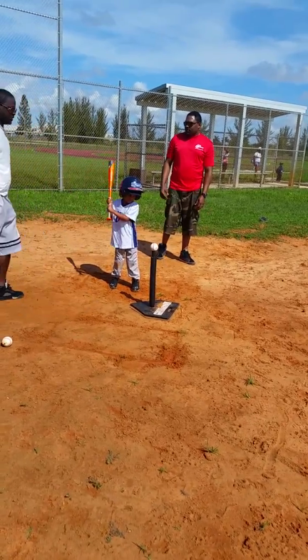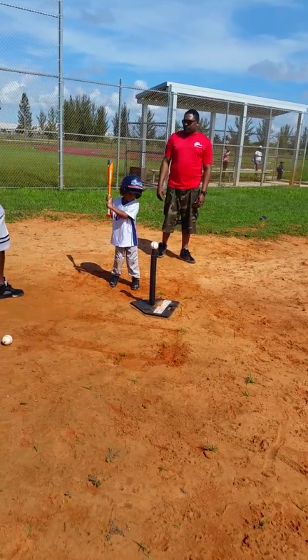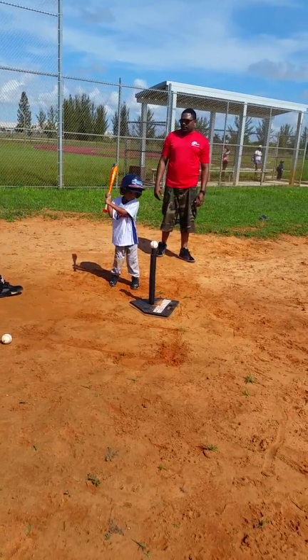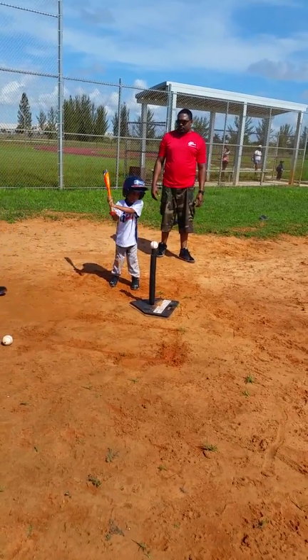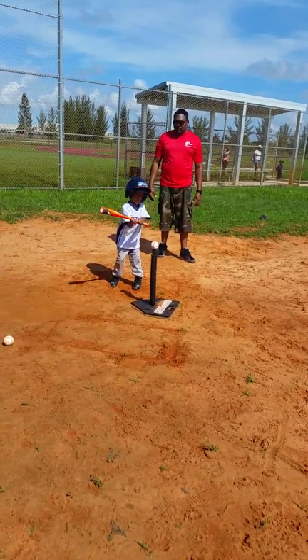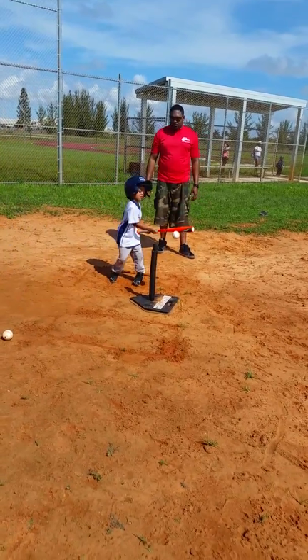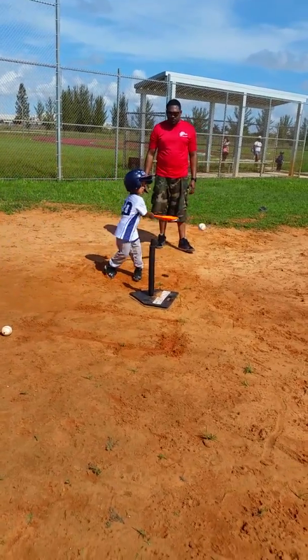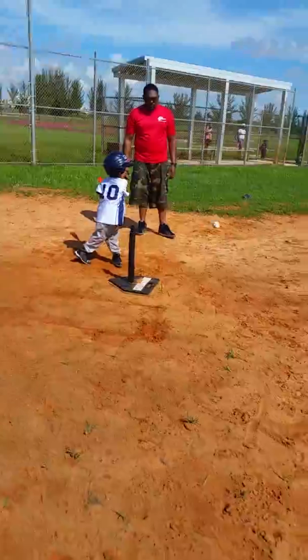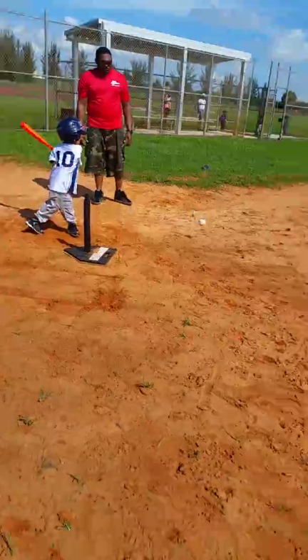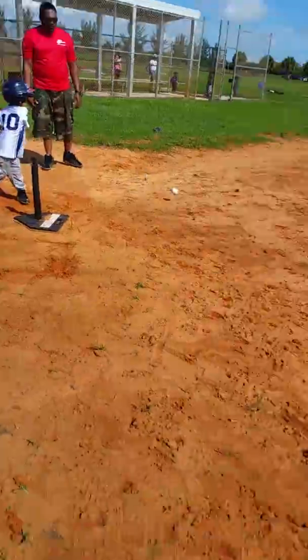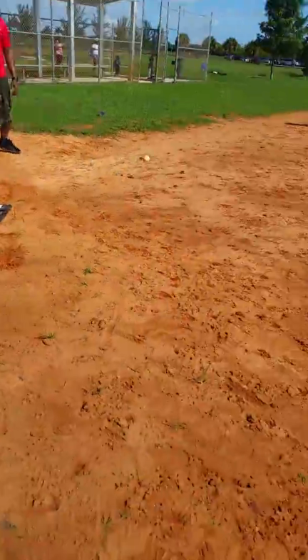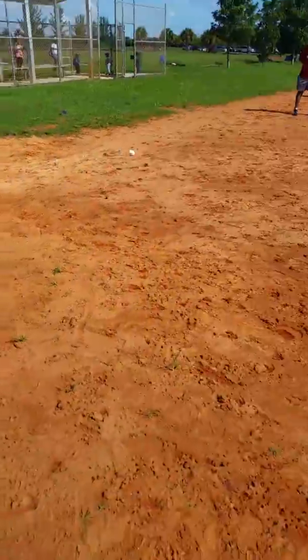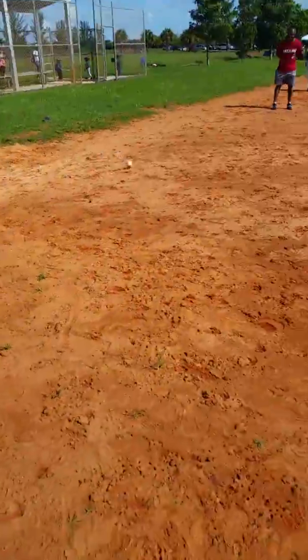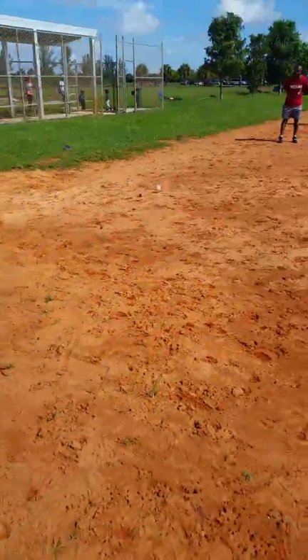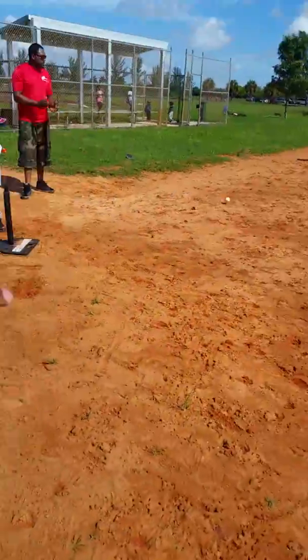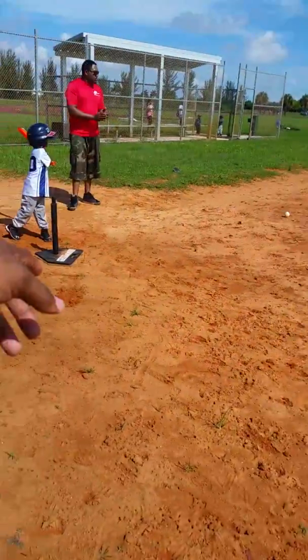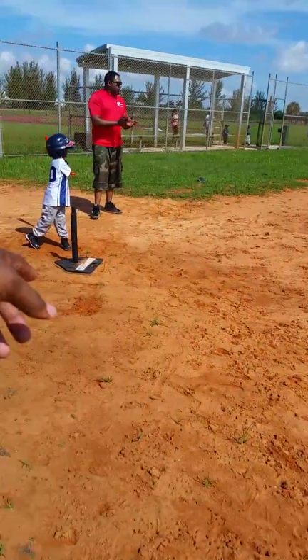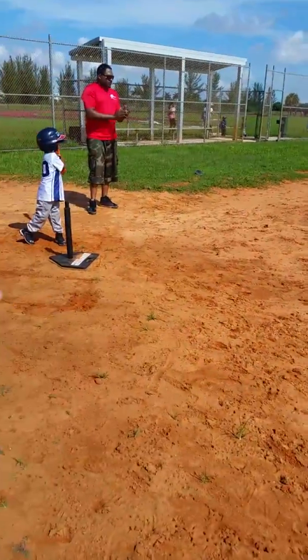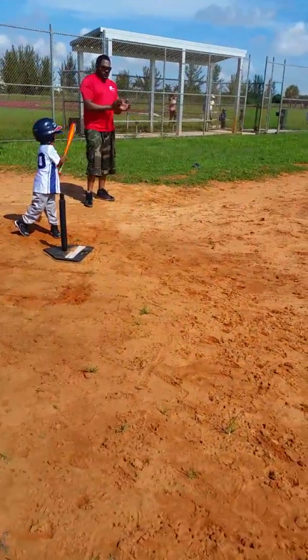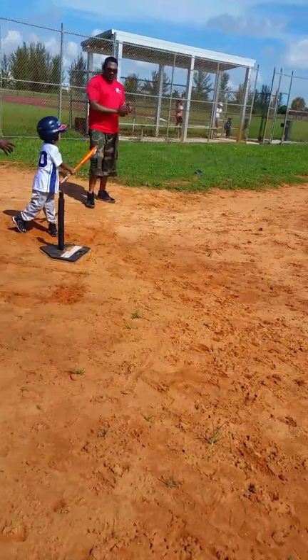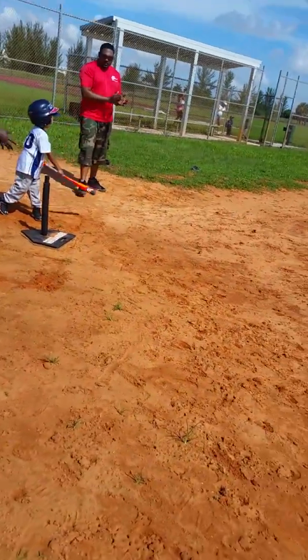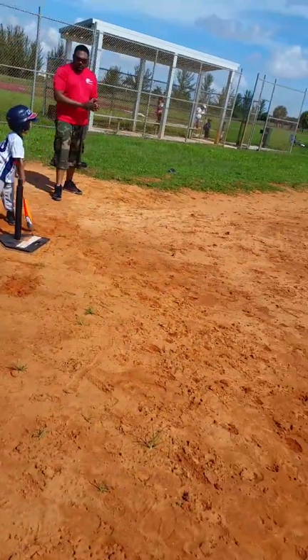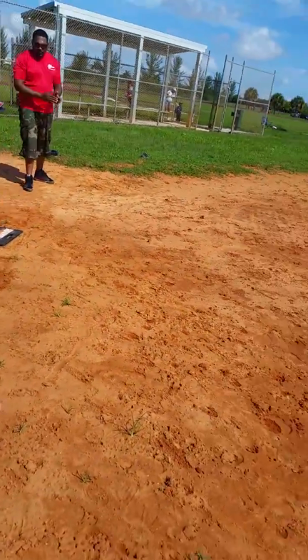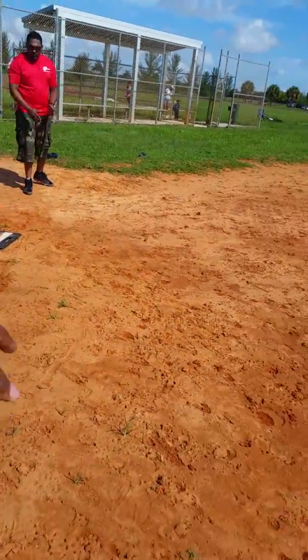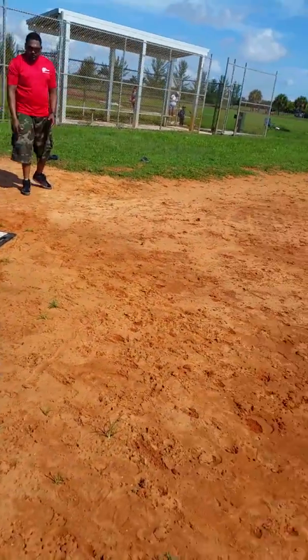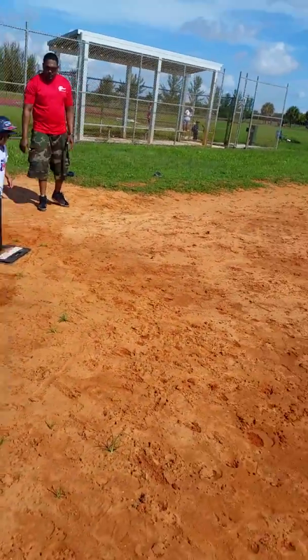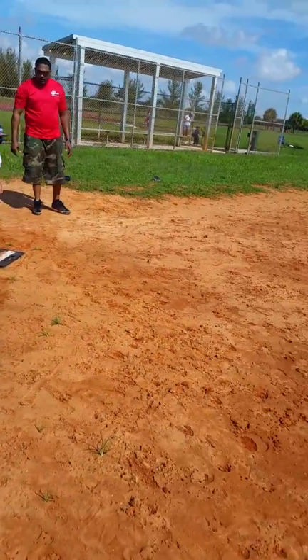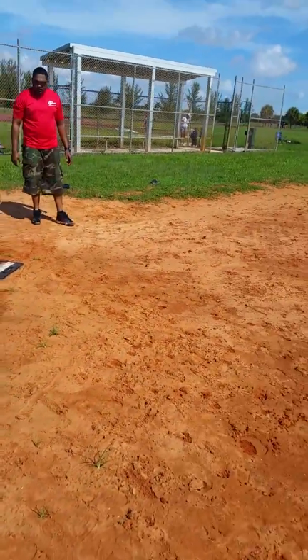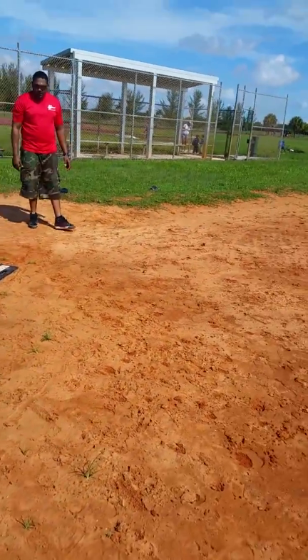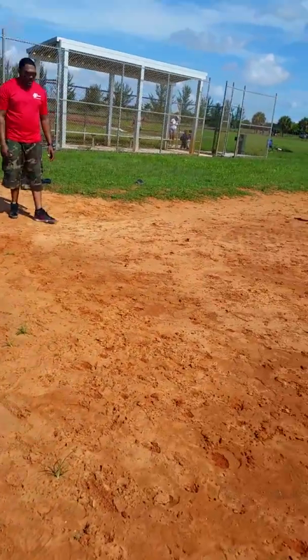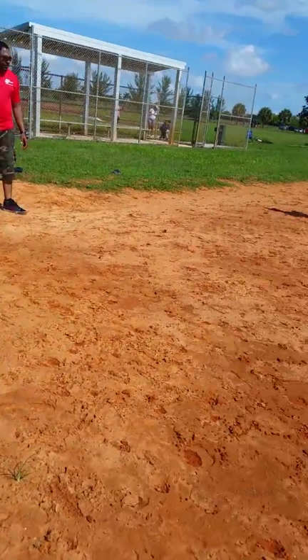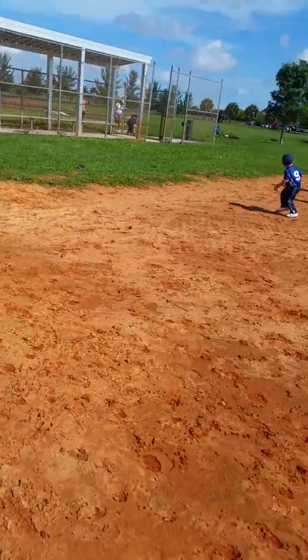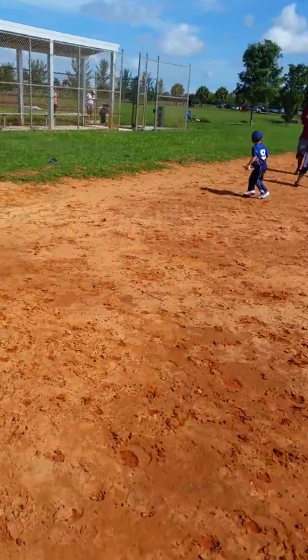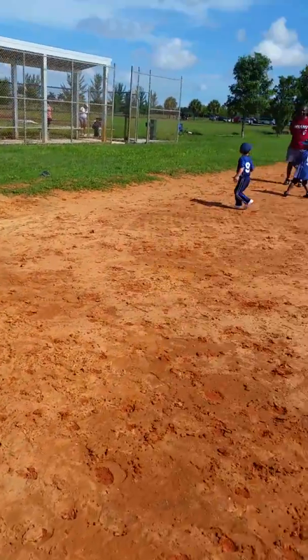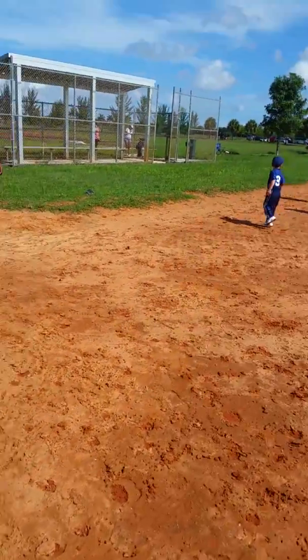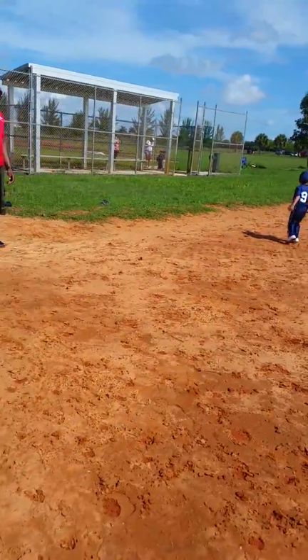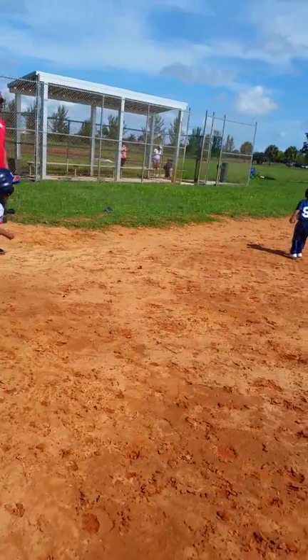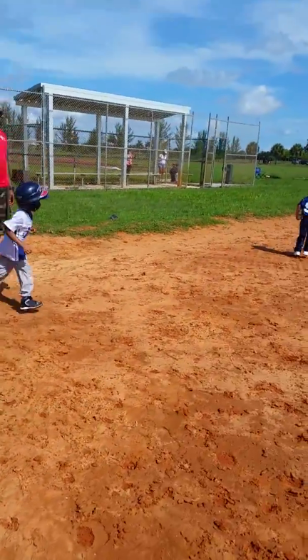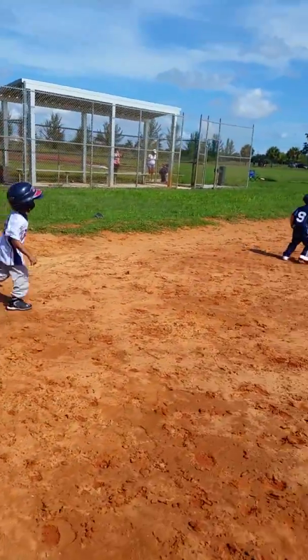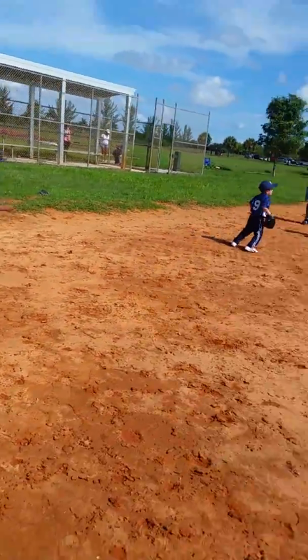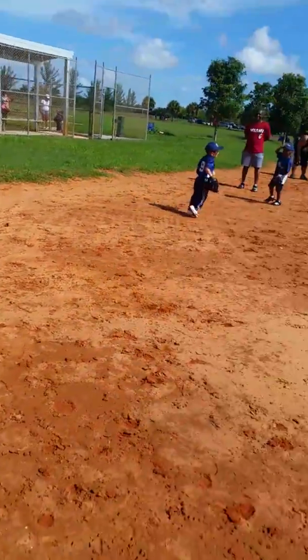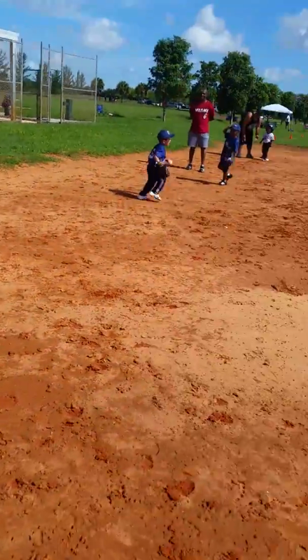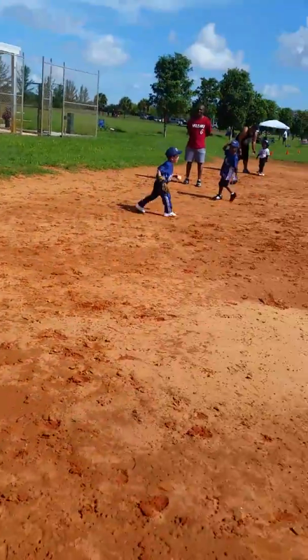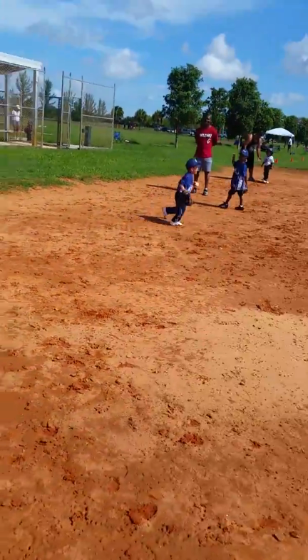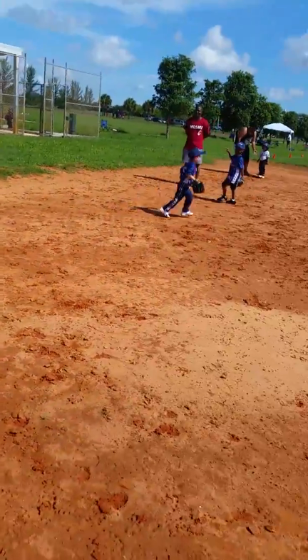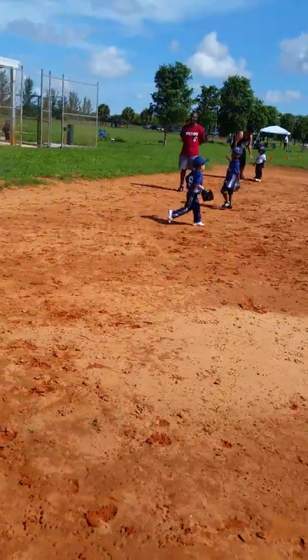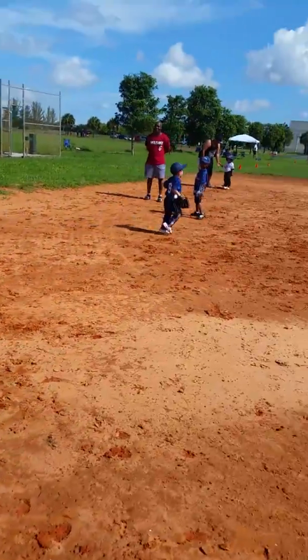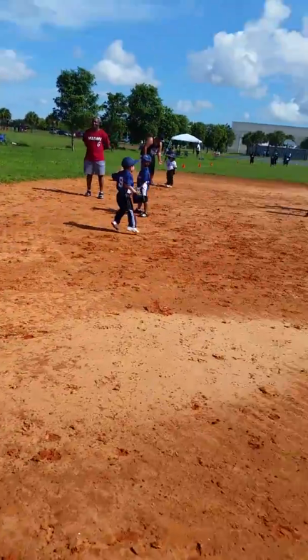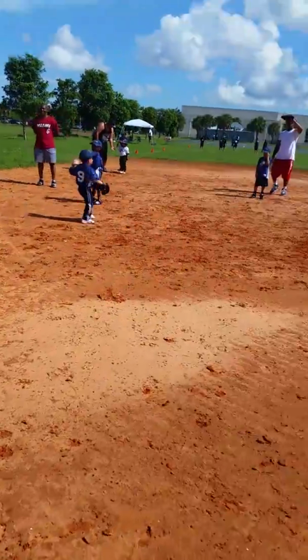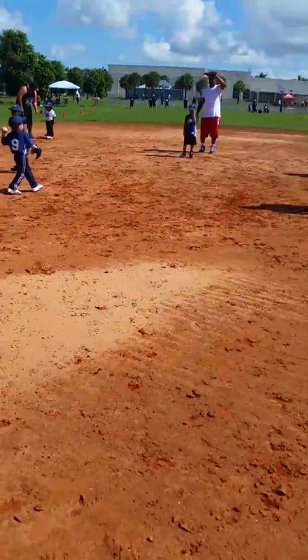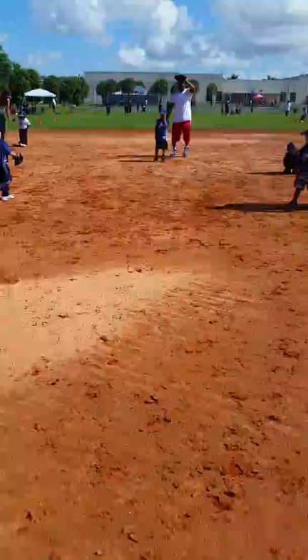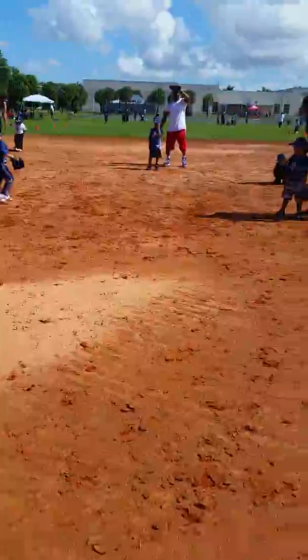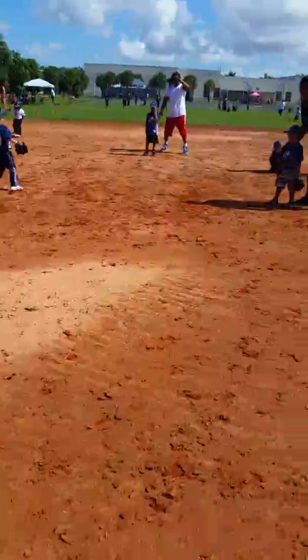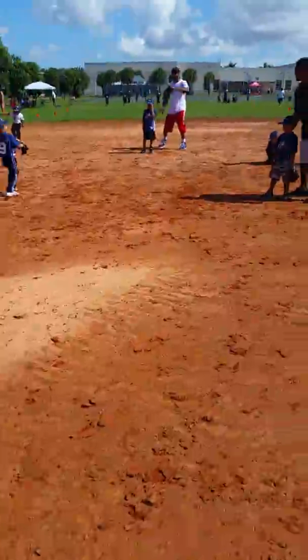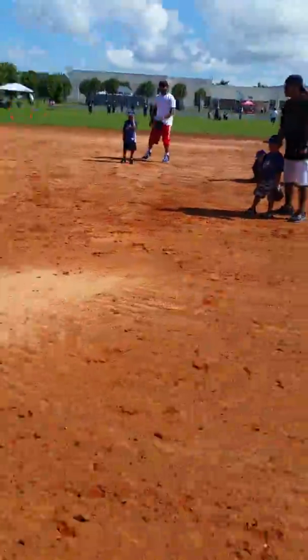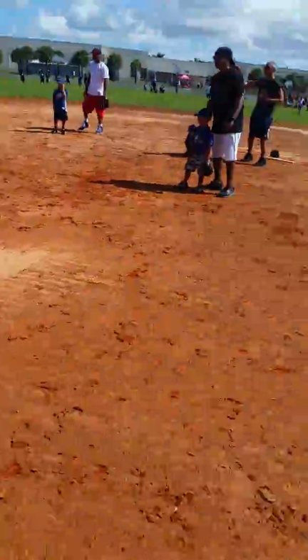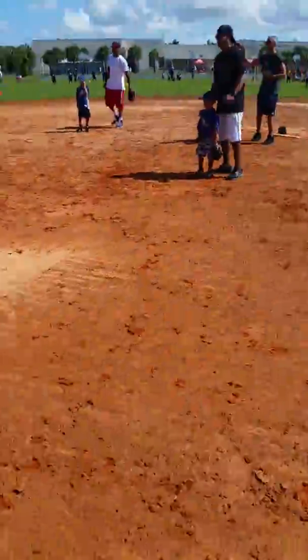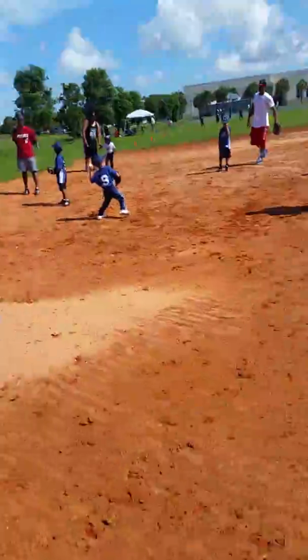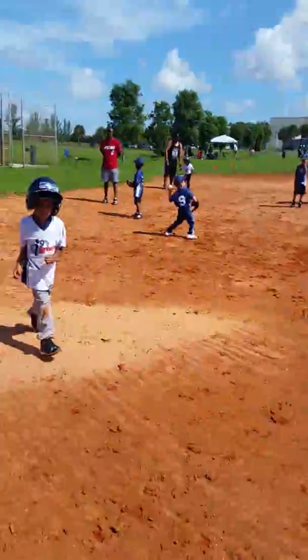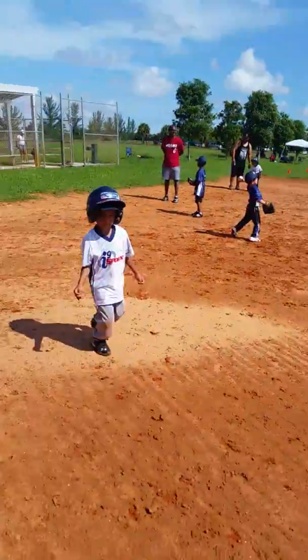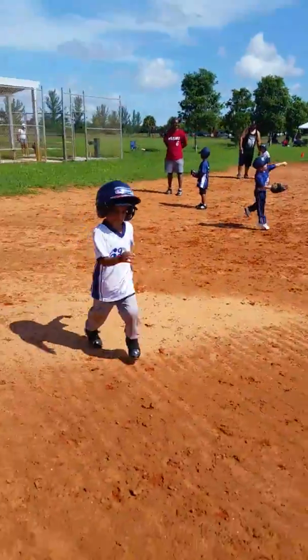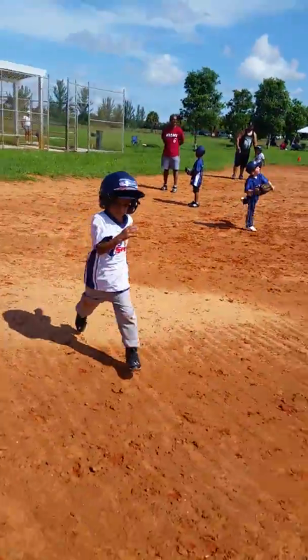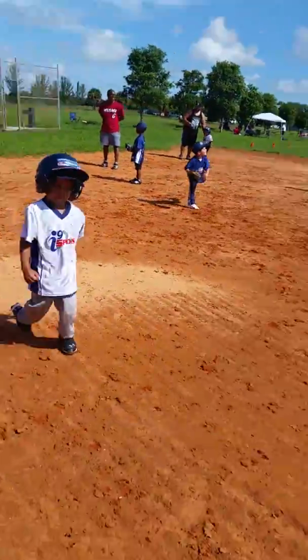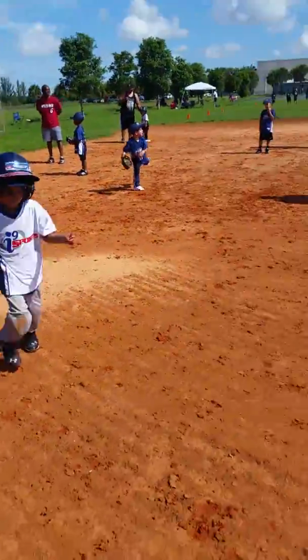Hit it hard. All right, come on. Let's run. Let's run, Max, this way, this way. Look at me. Look at me. Come on, that's it. Let's go, run.